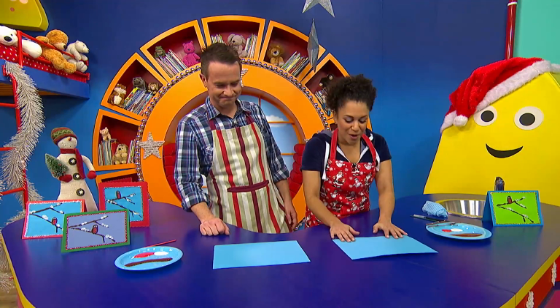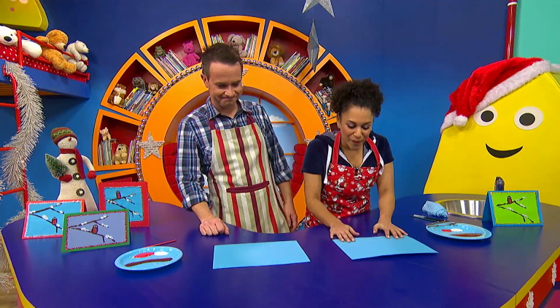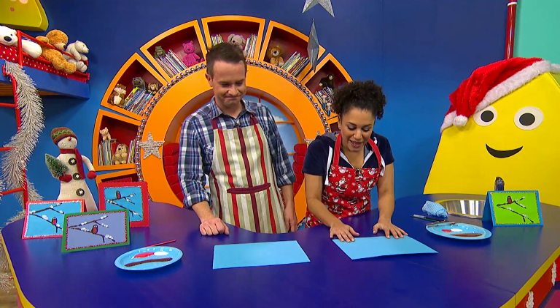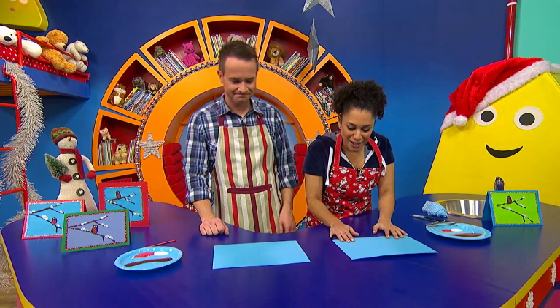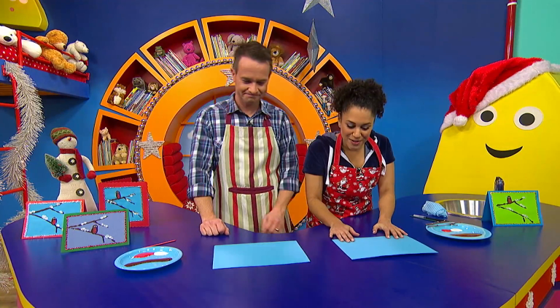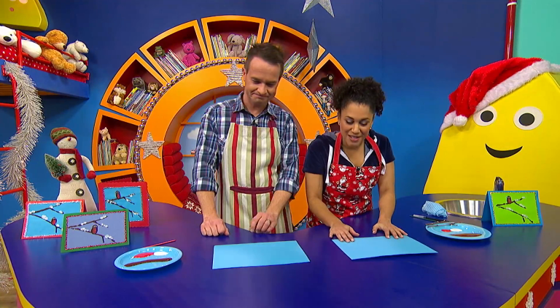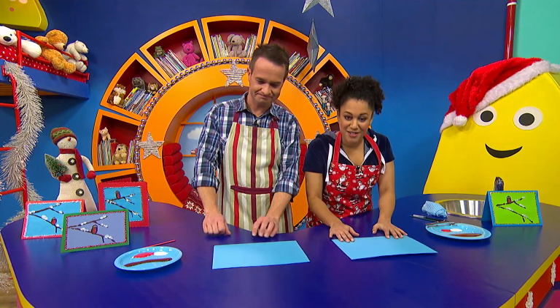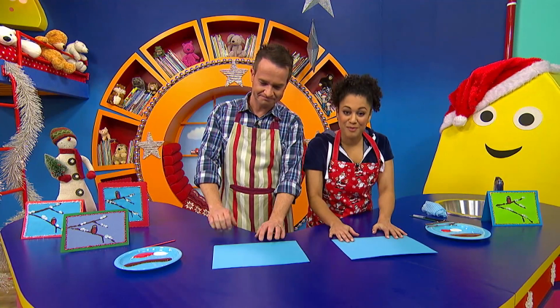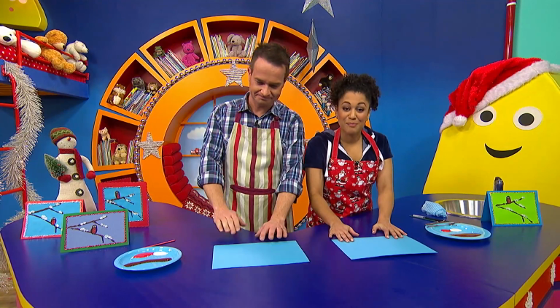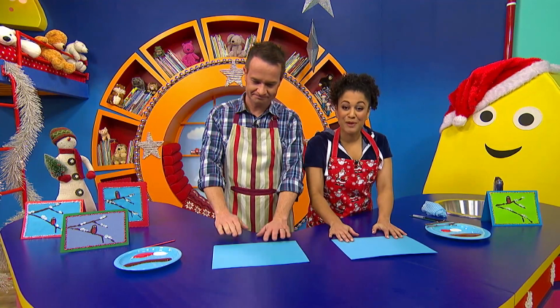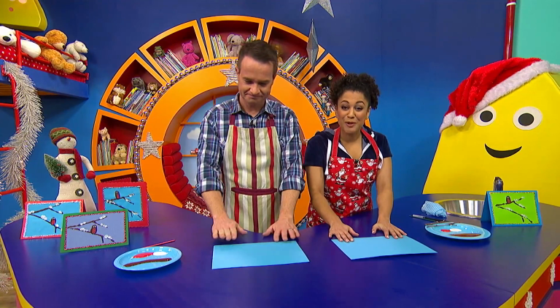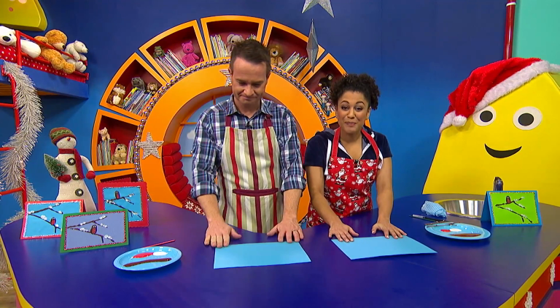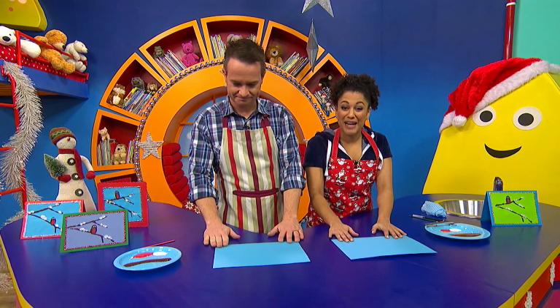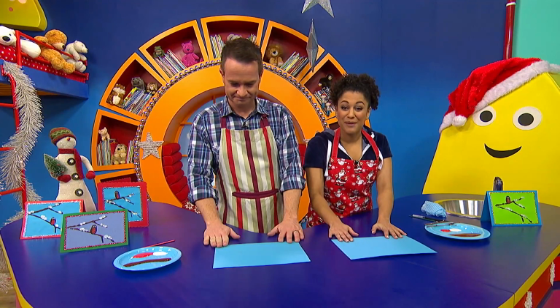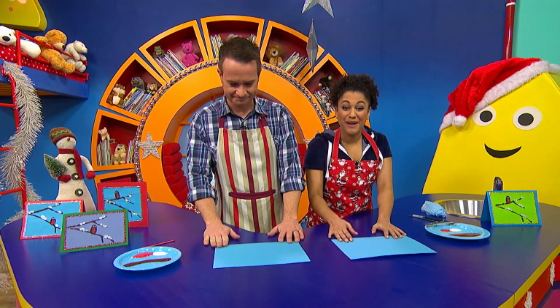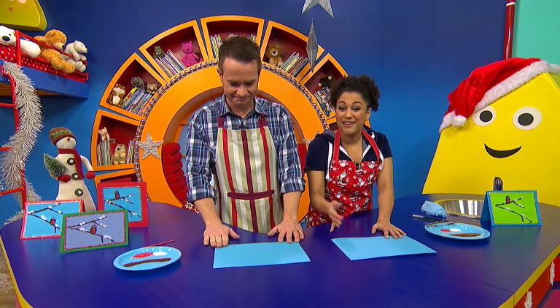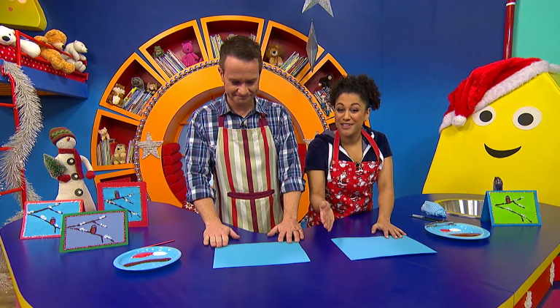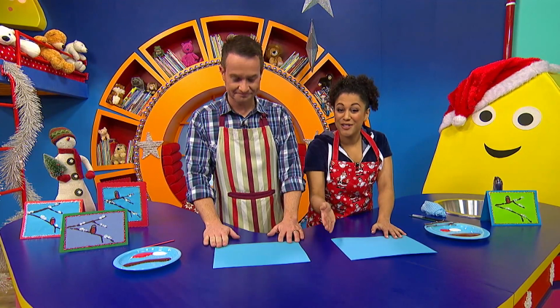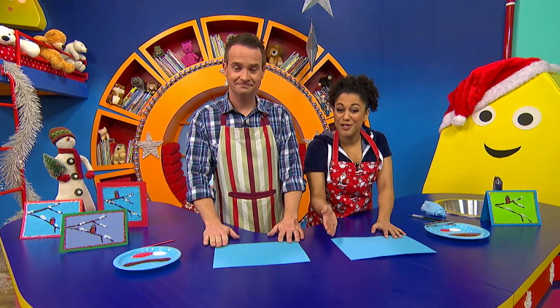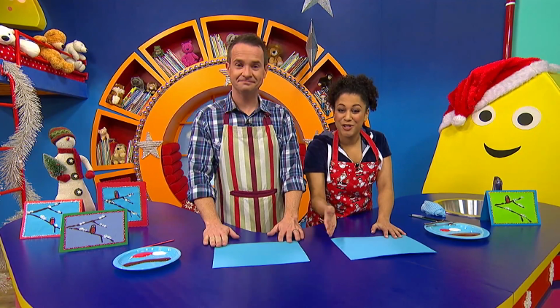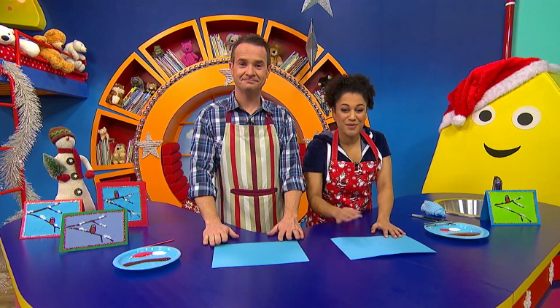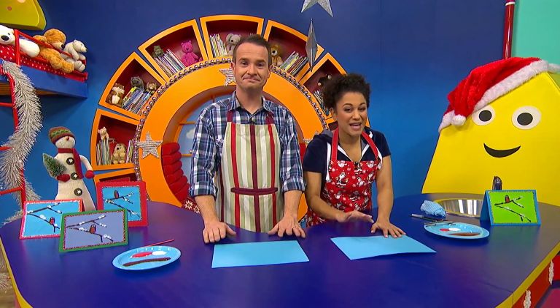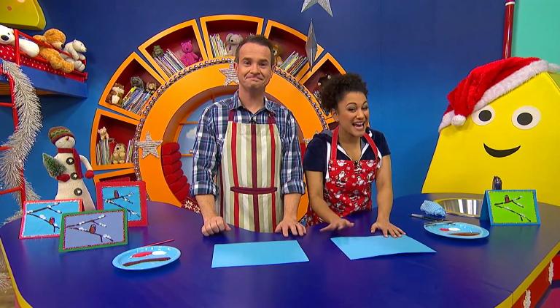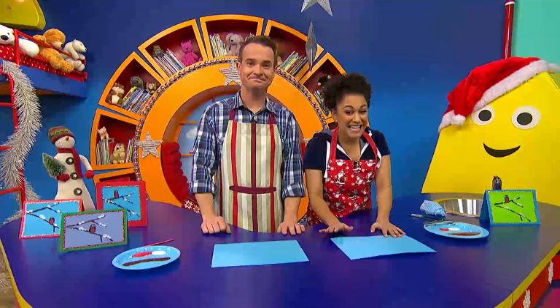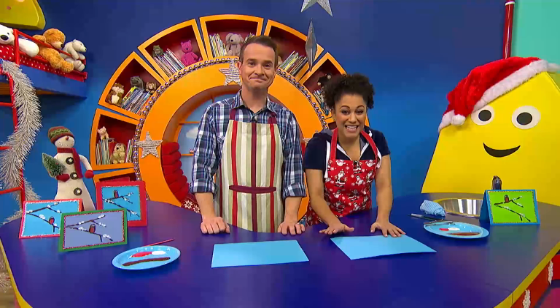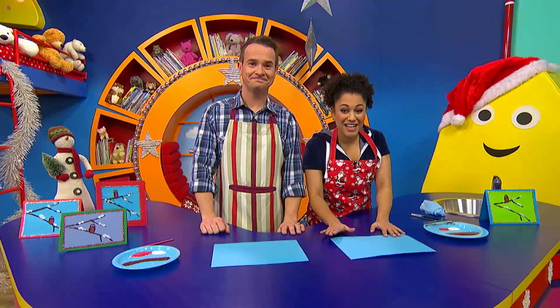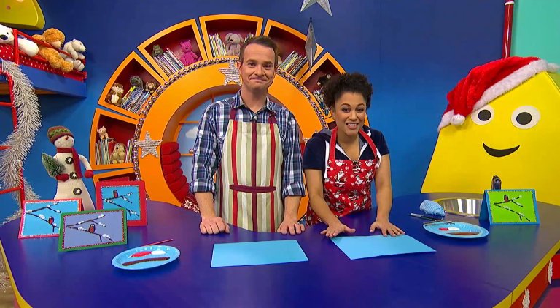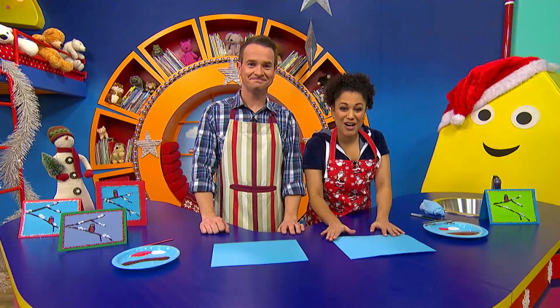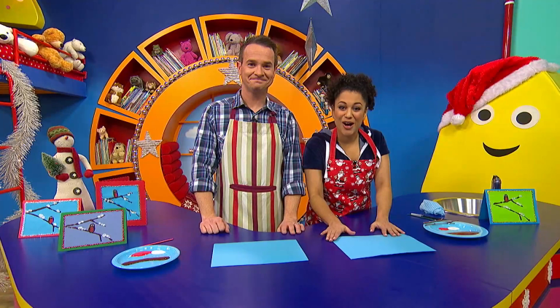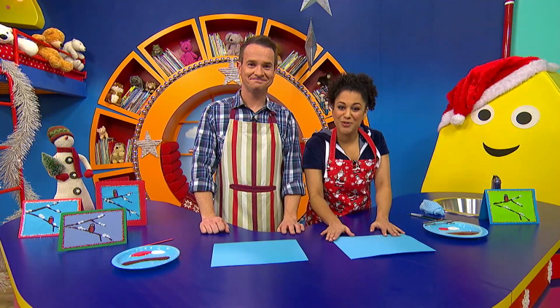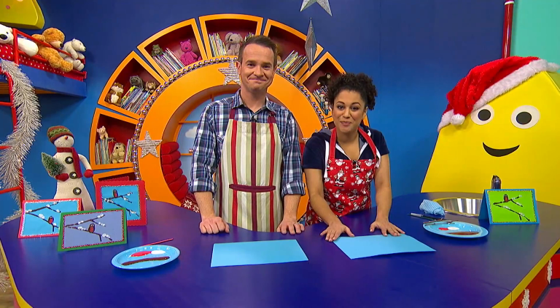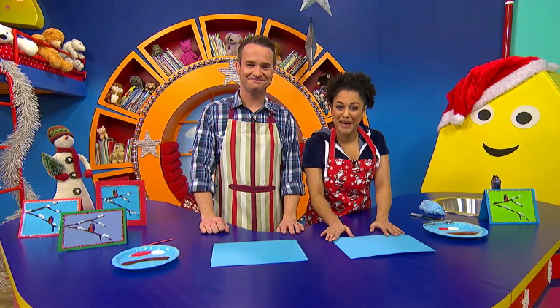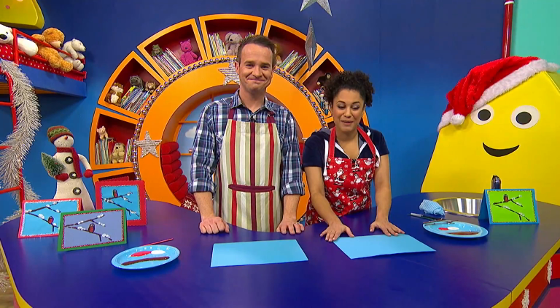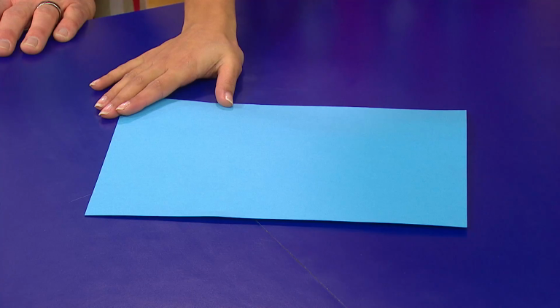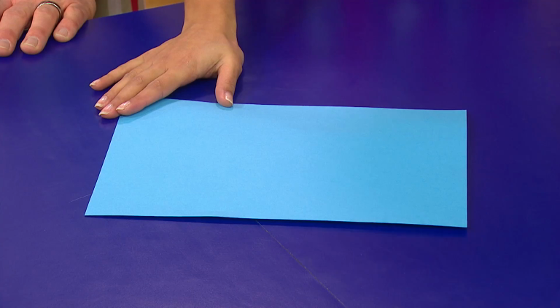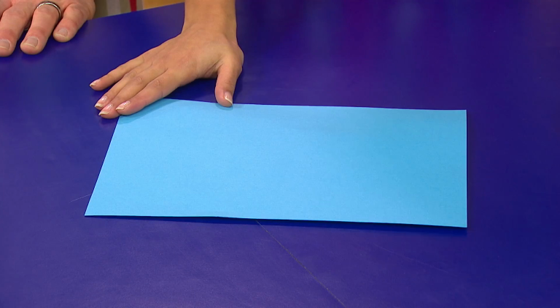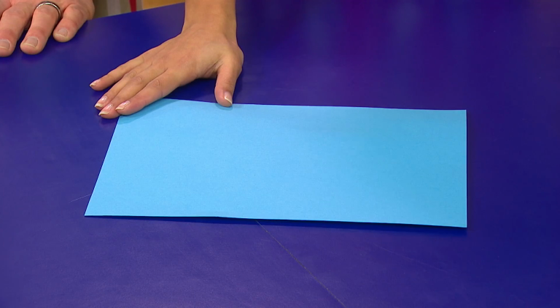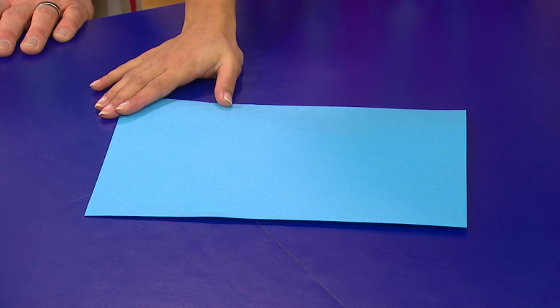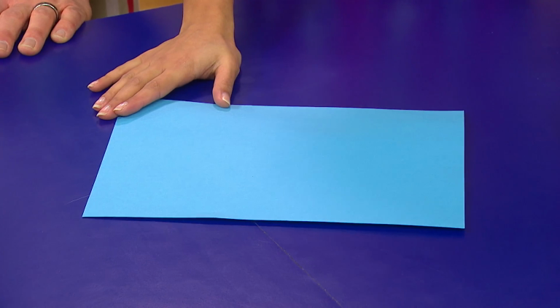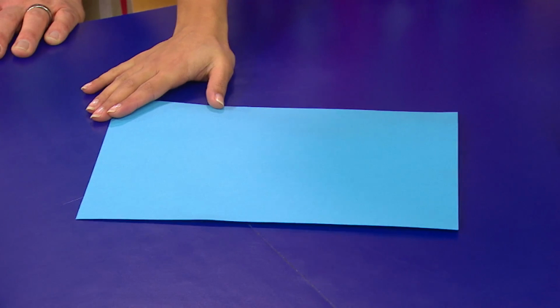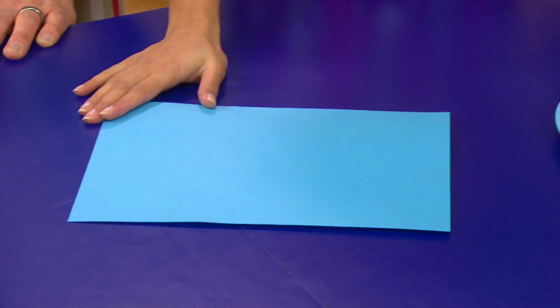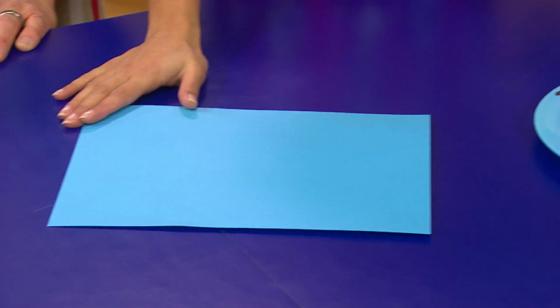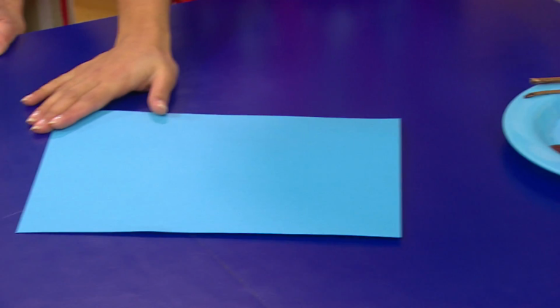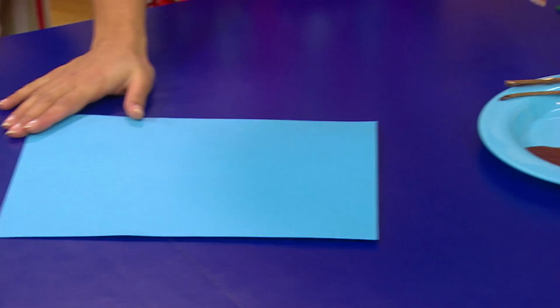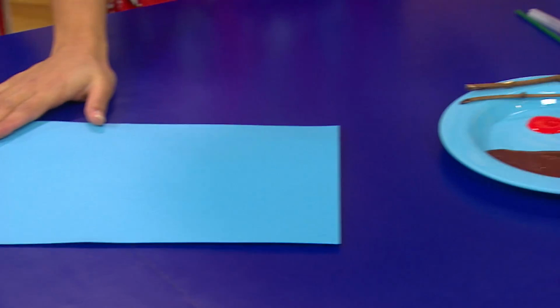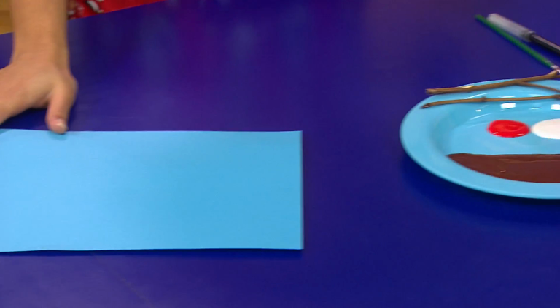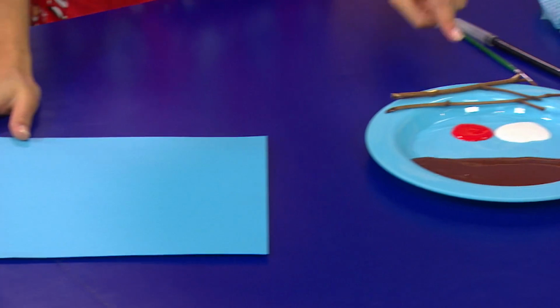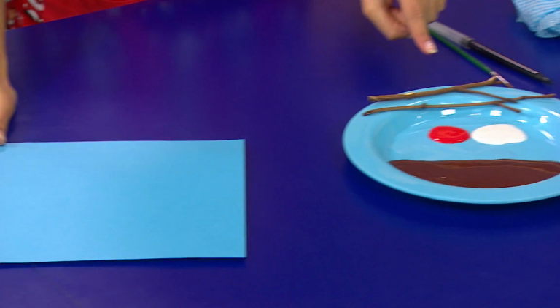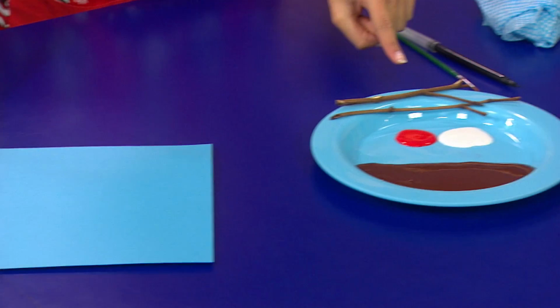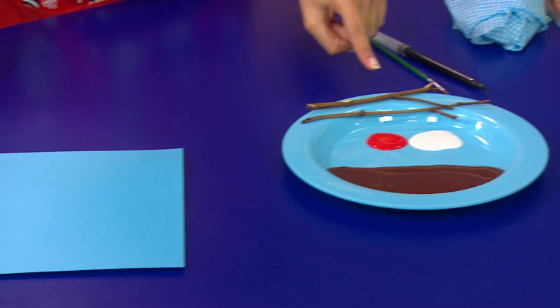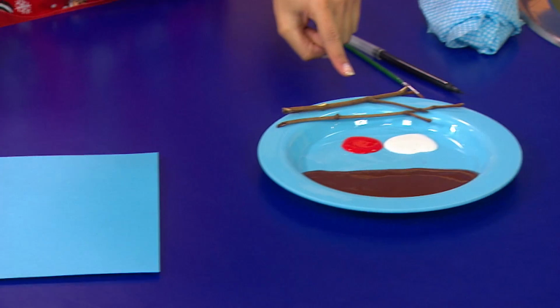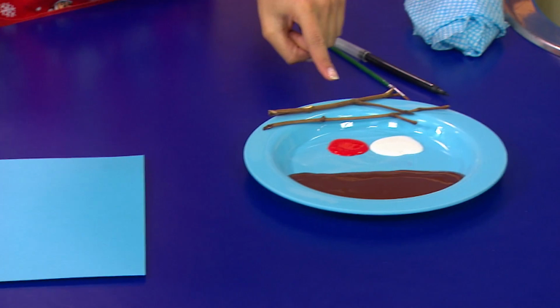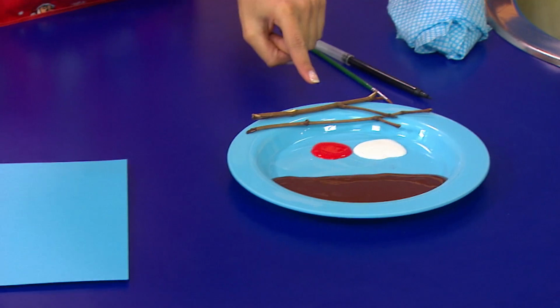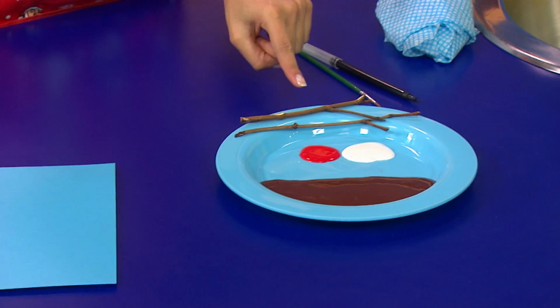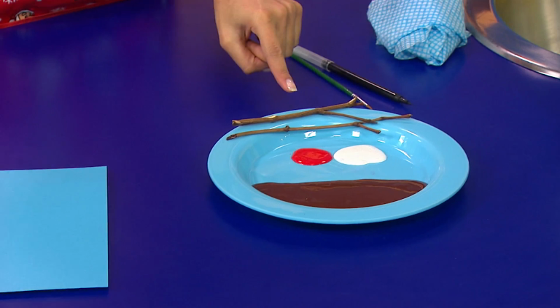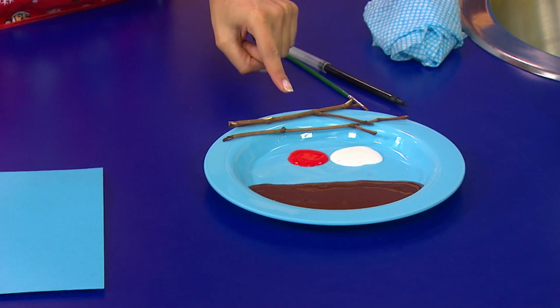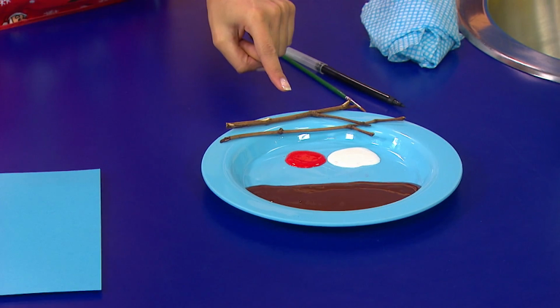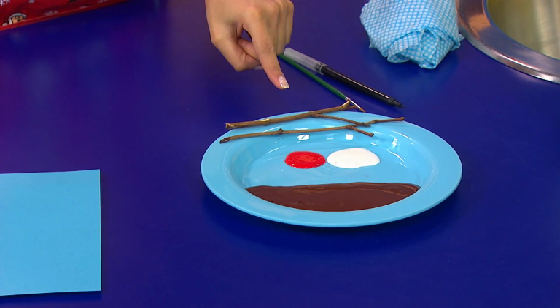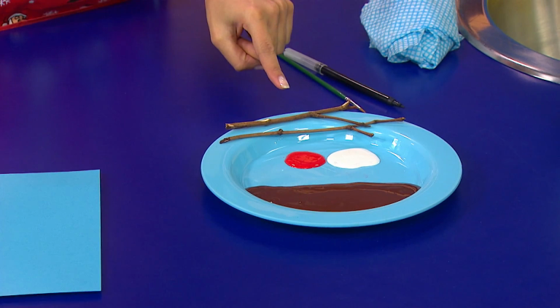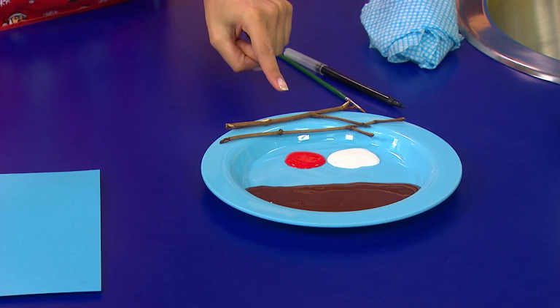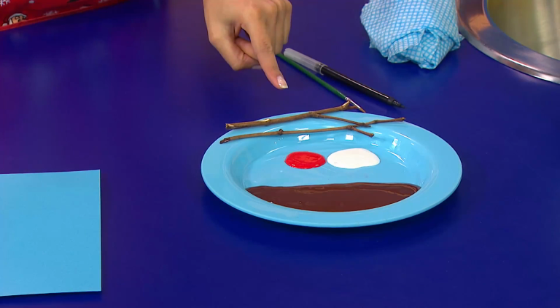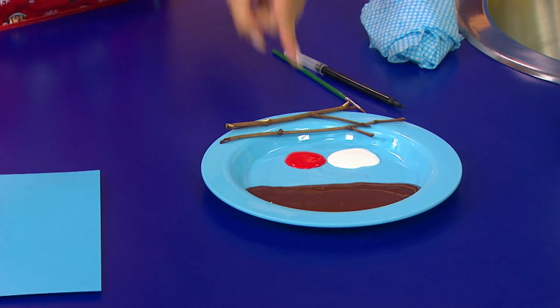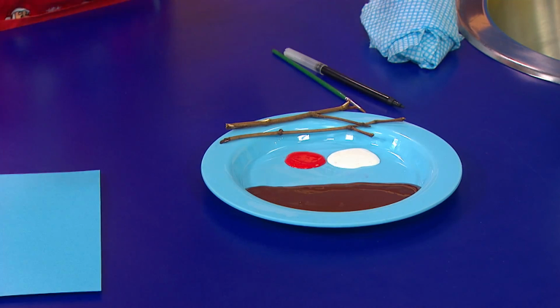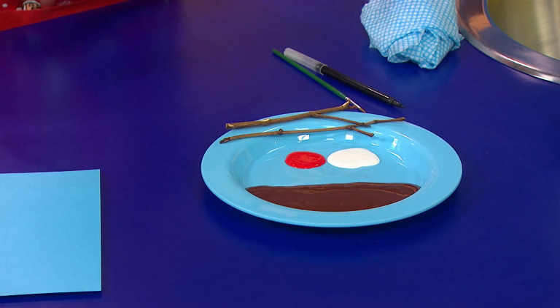We're using some blue paper, and you can use any coloured card or paper. You need some paints and two little twigs.